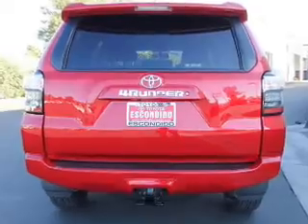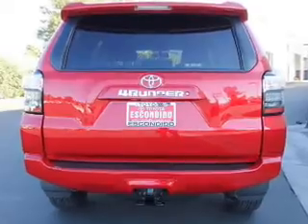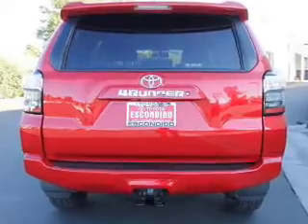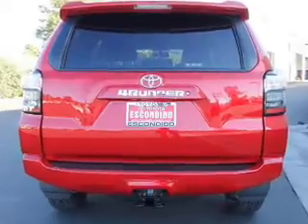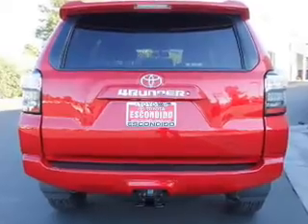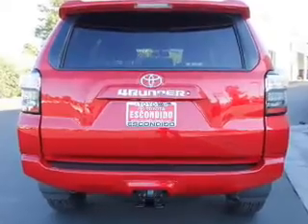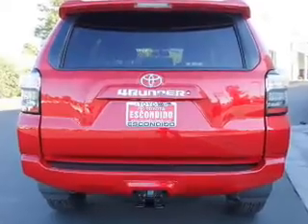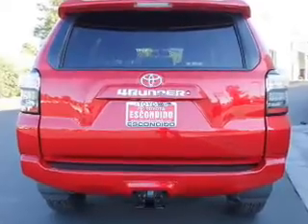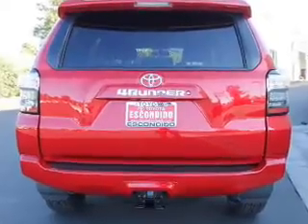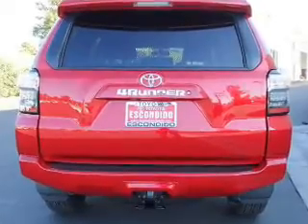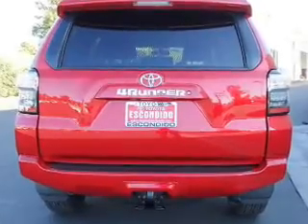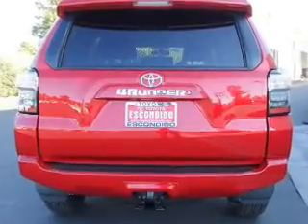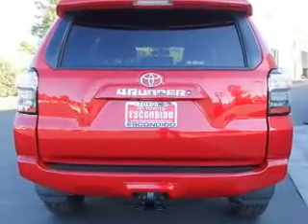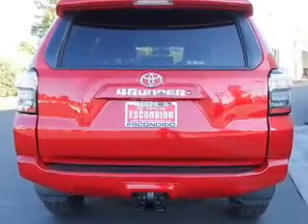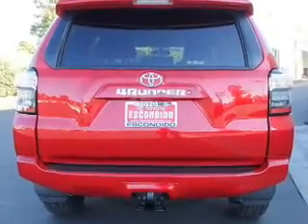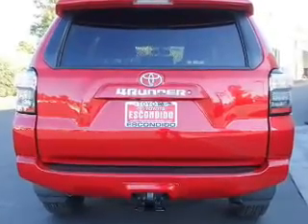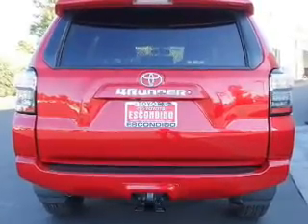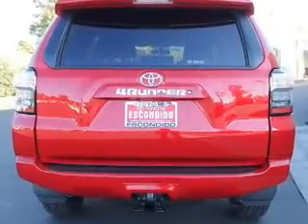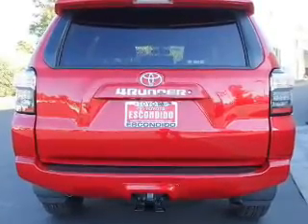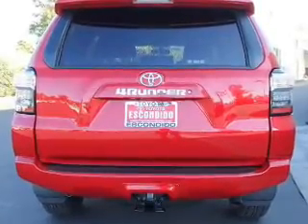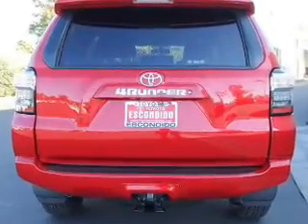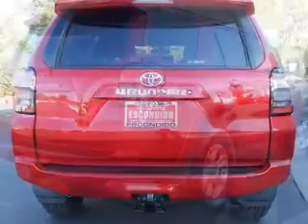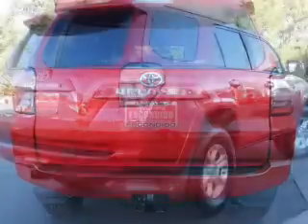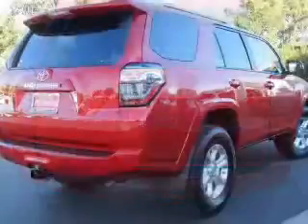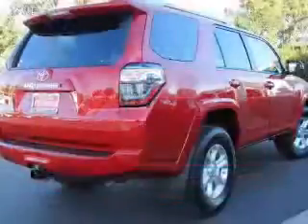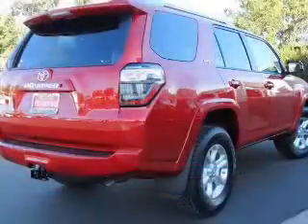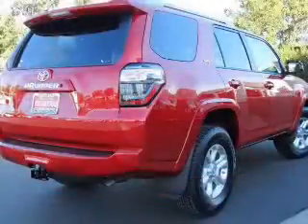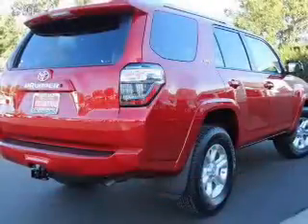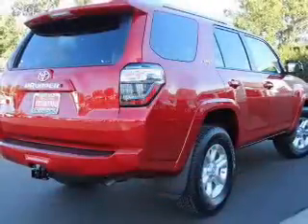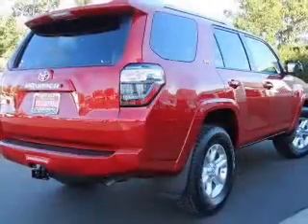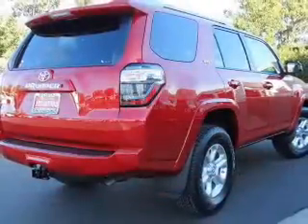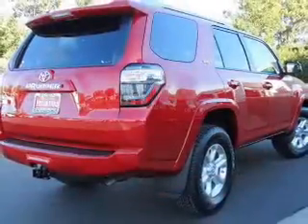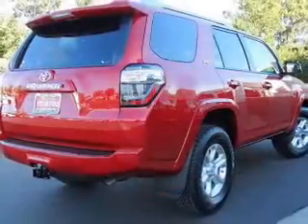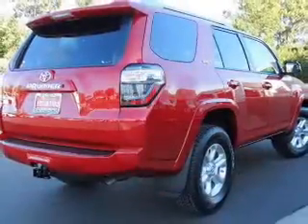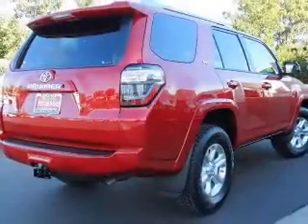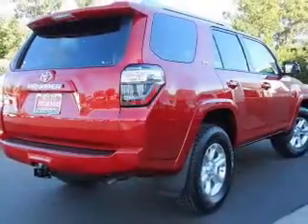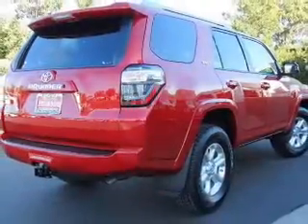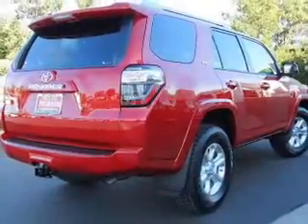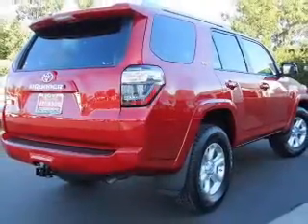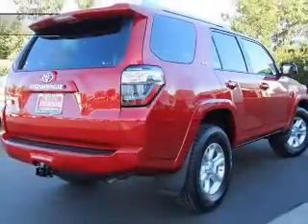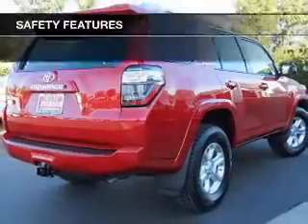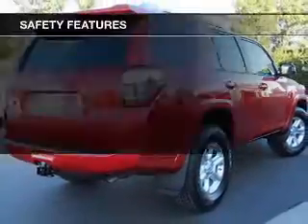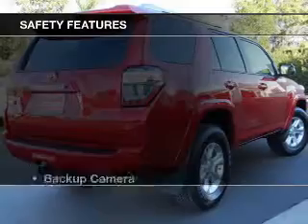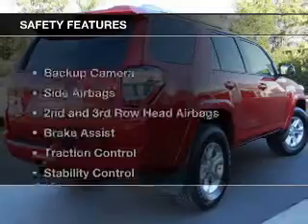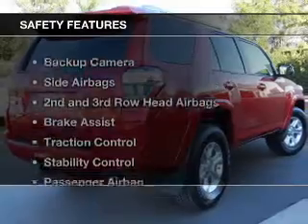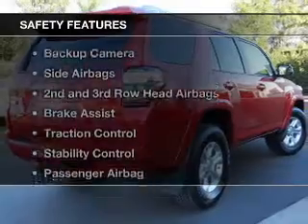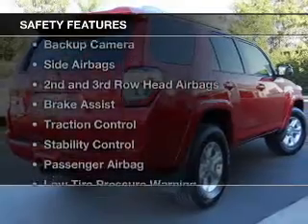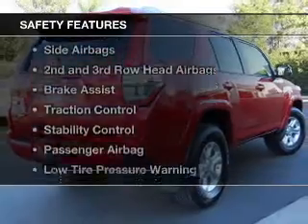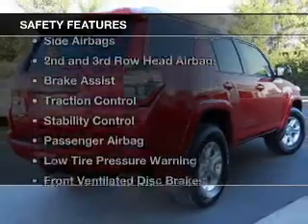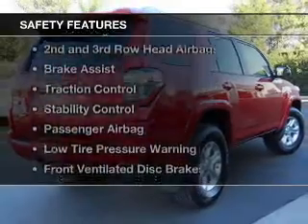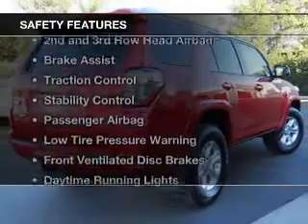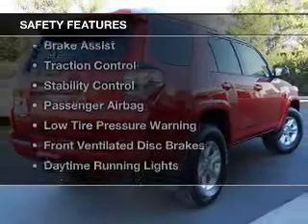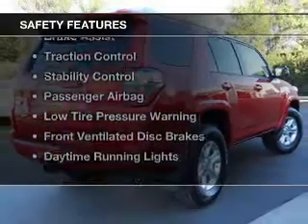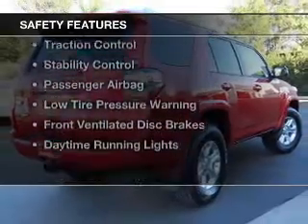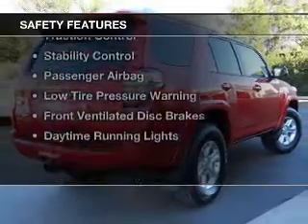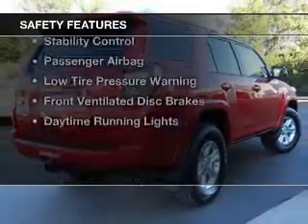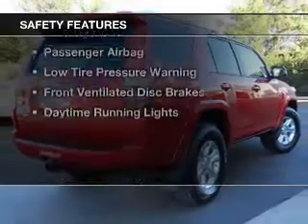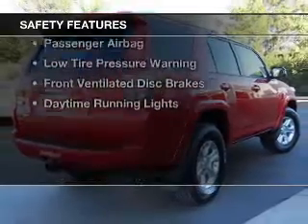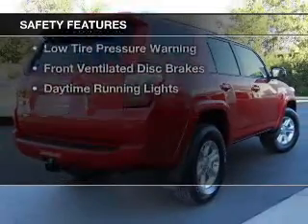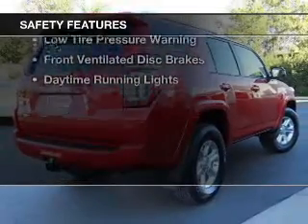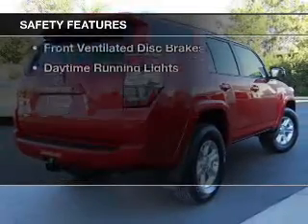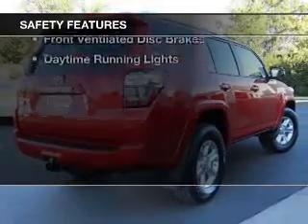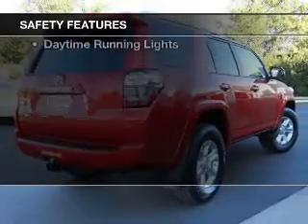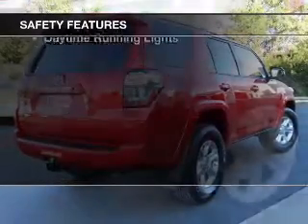A spoiler, a navigation system, iPod integration, and roof rails. Safety was made a priority with these features.